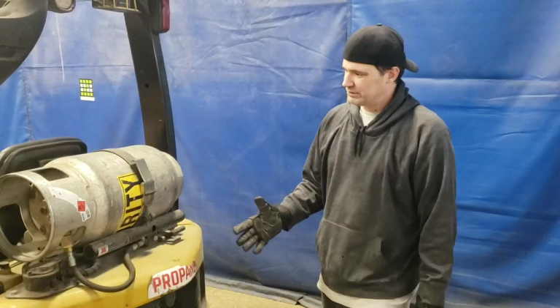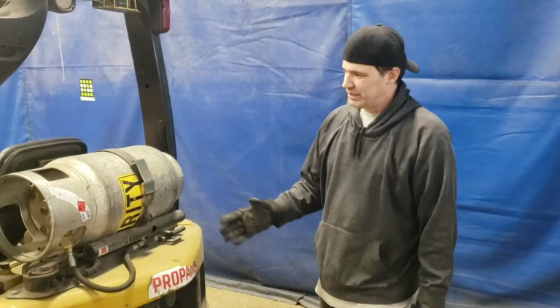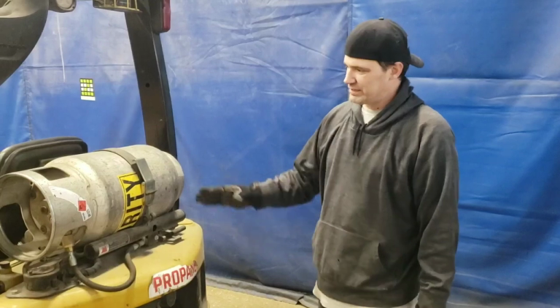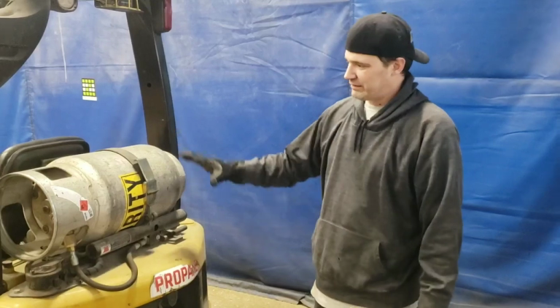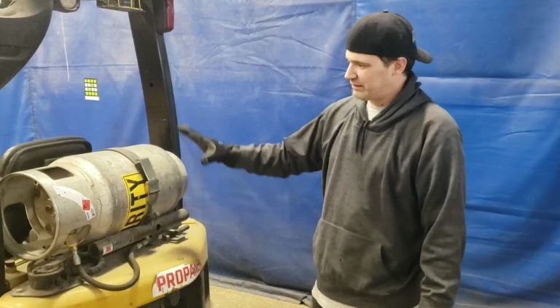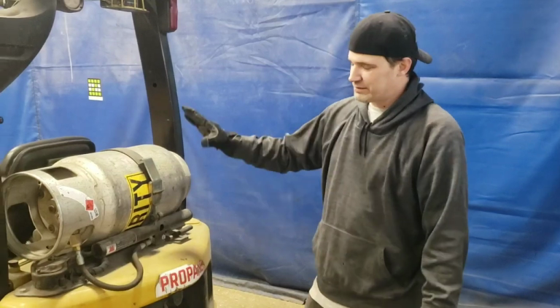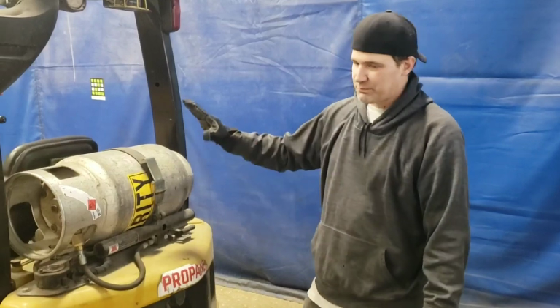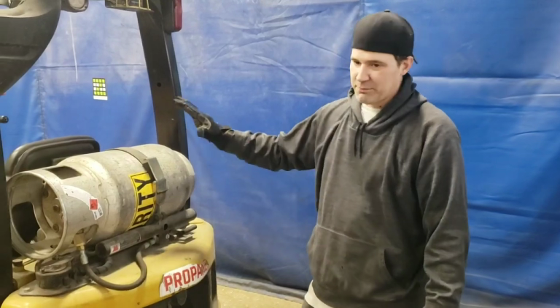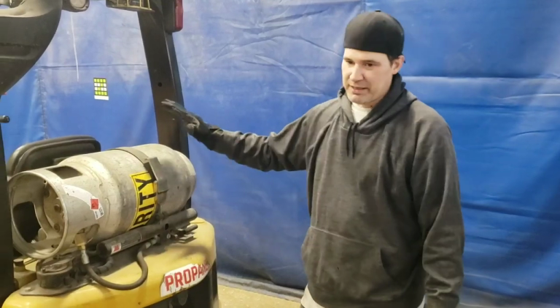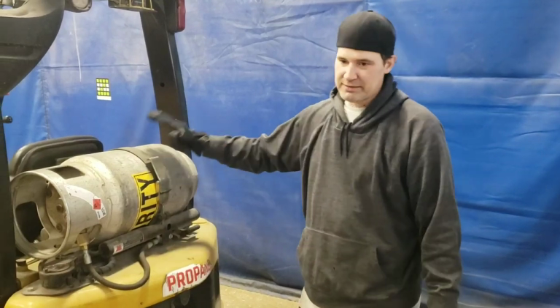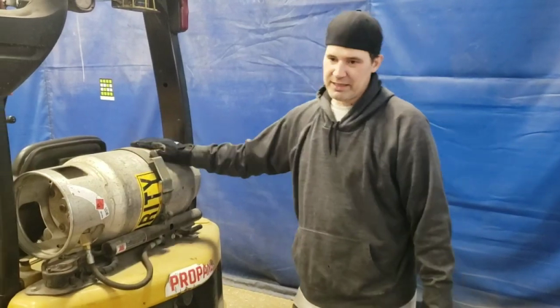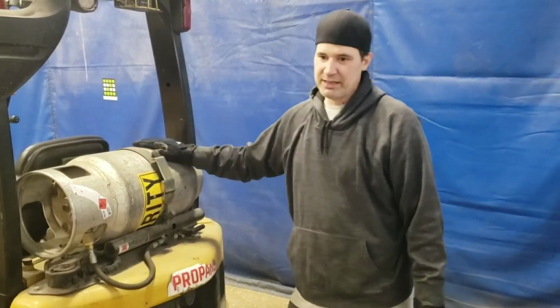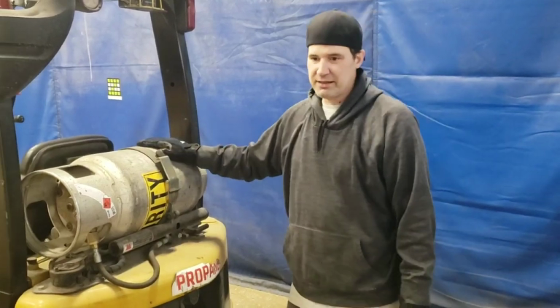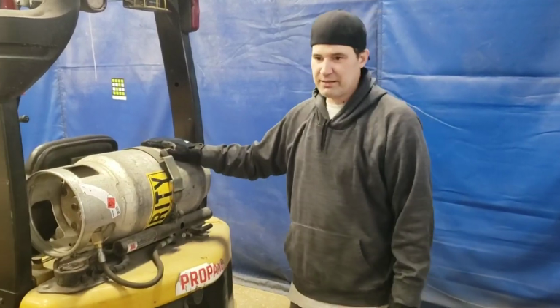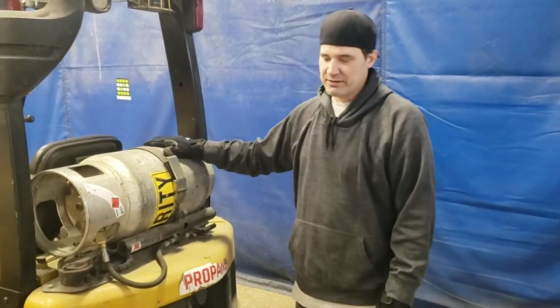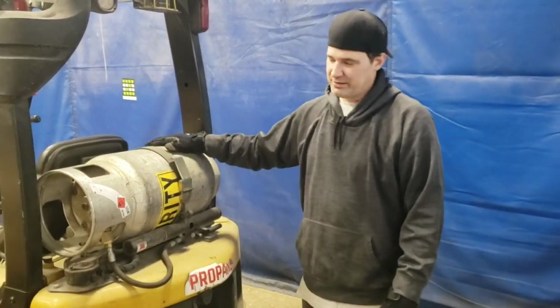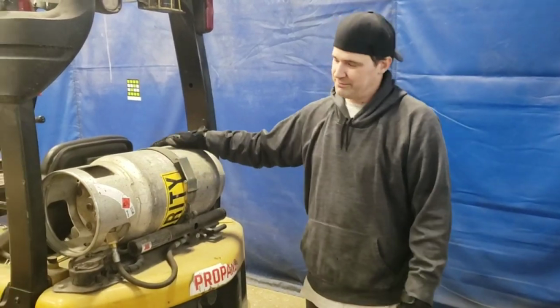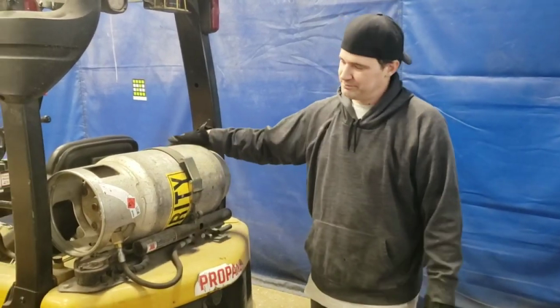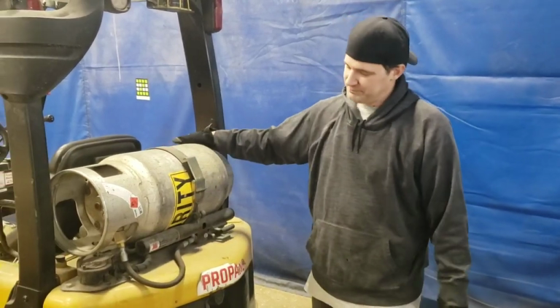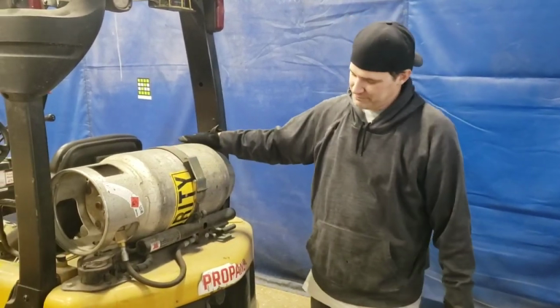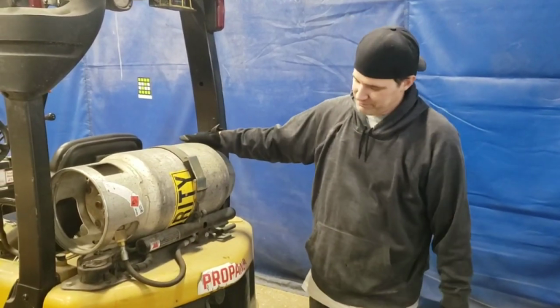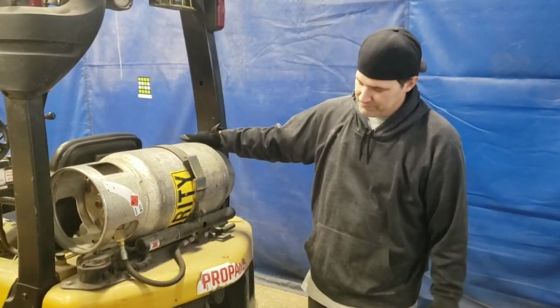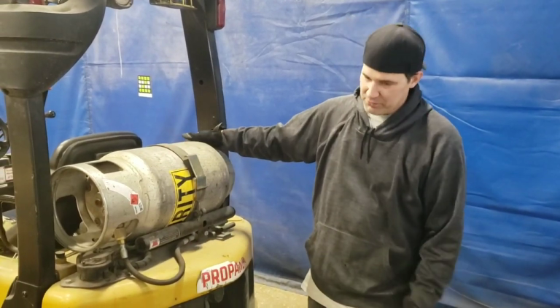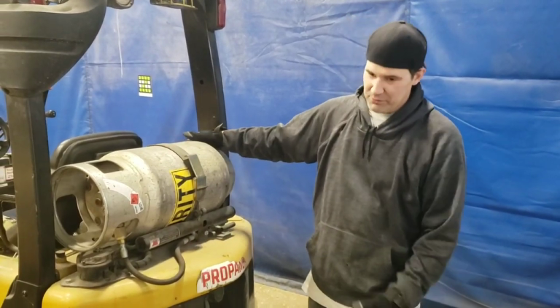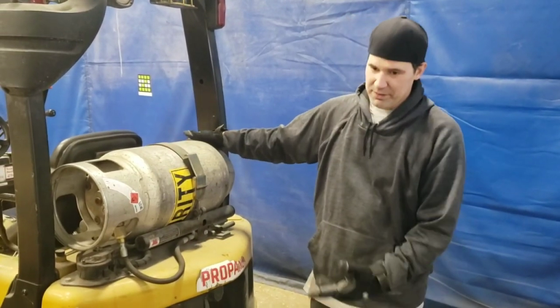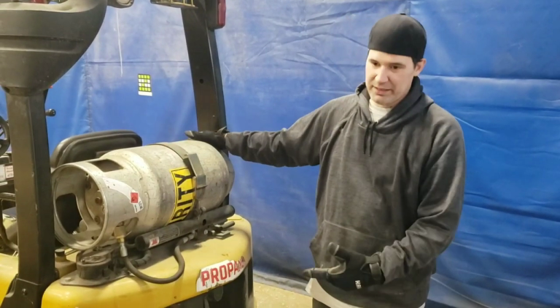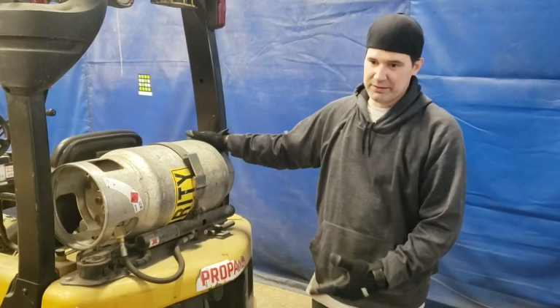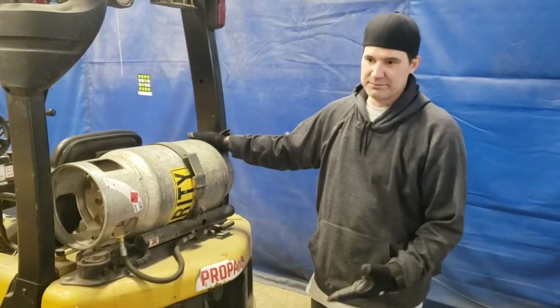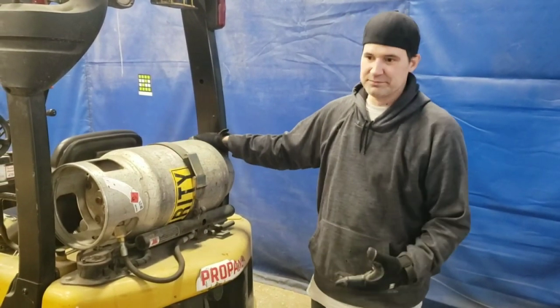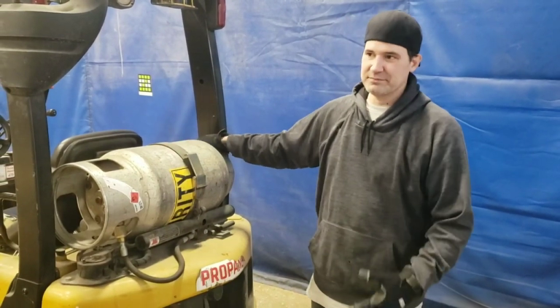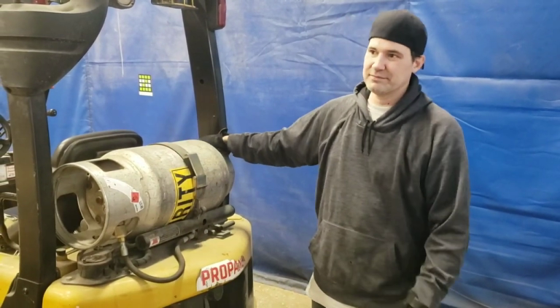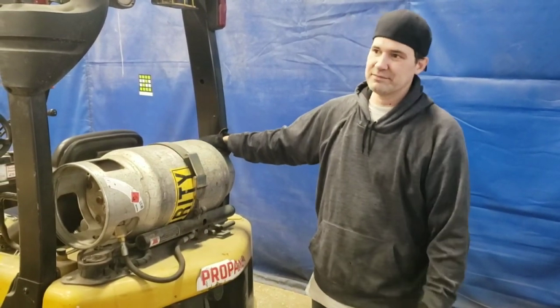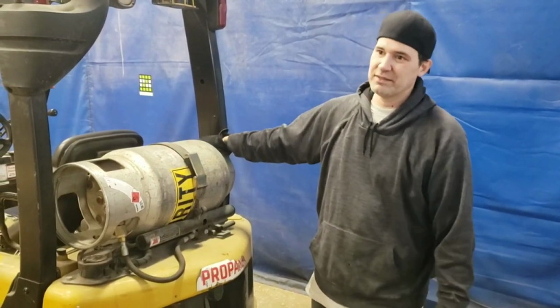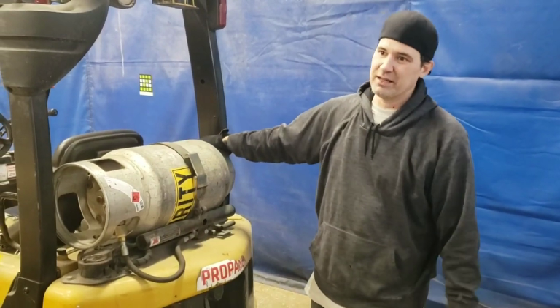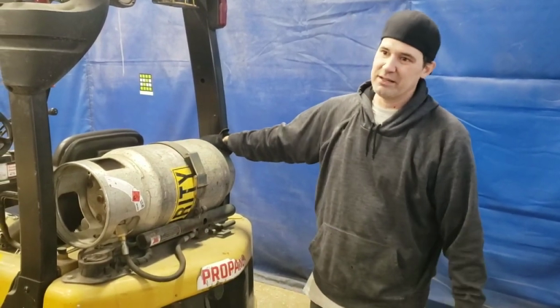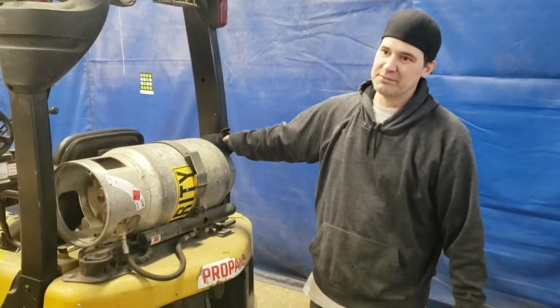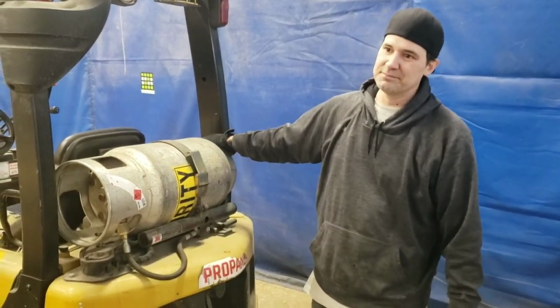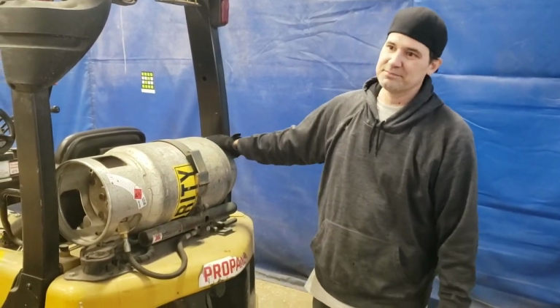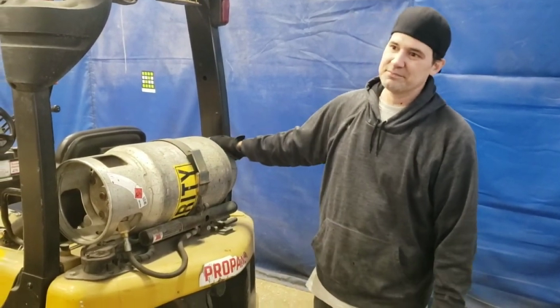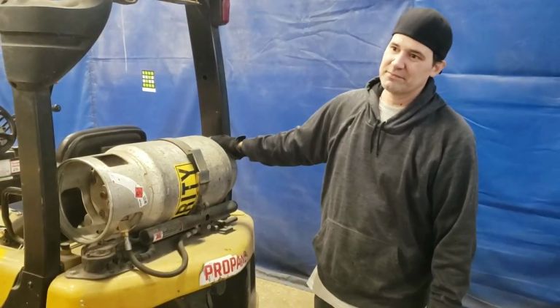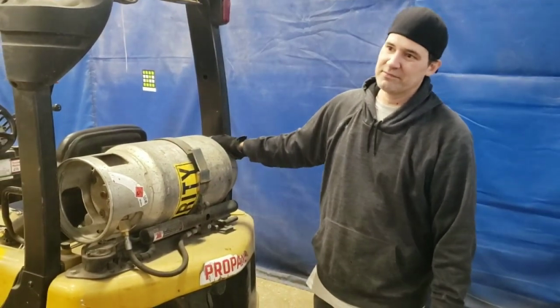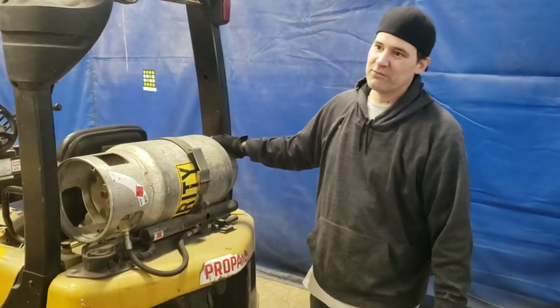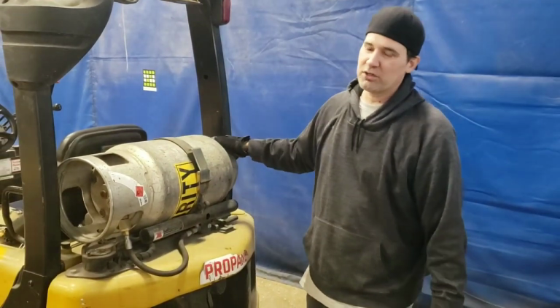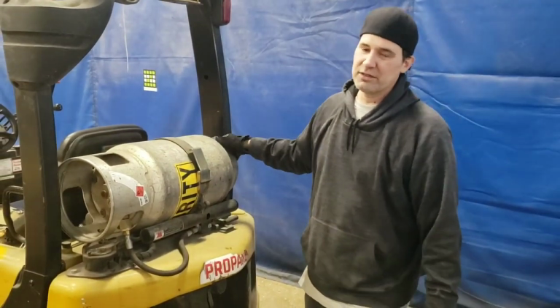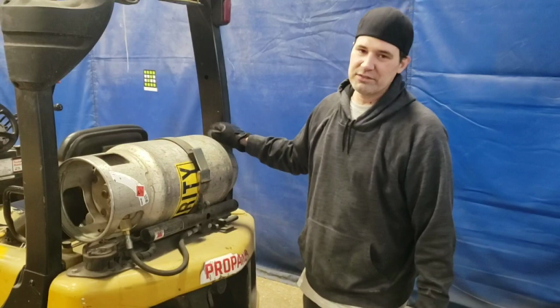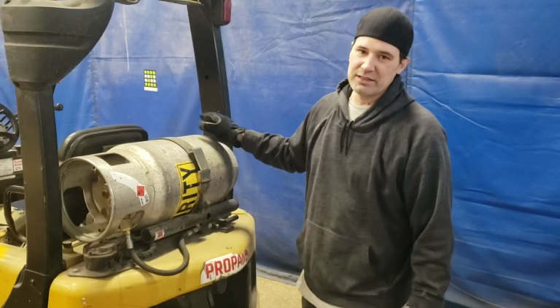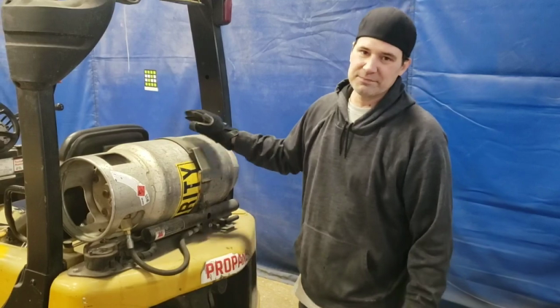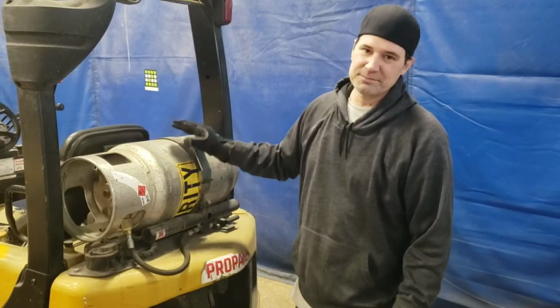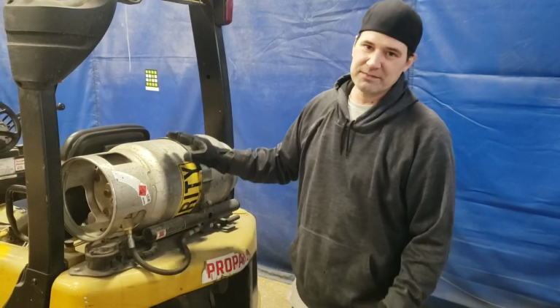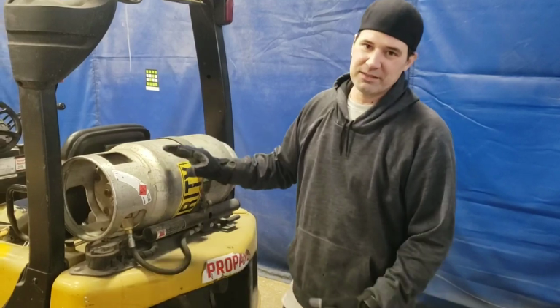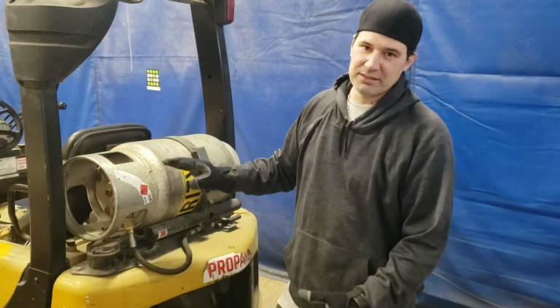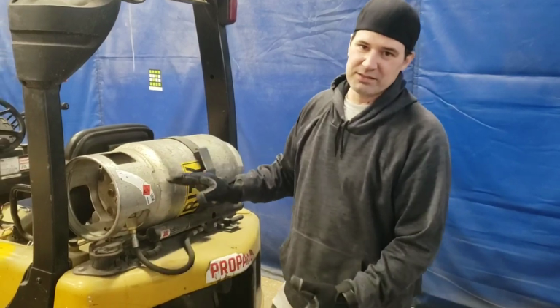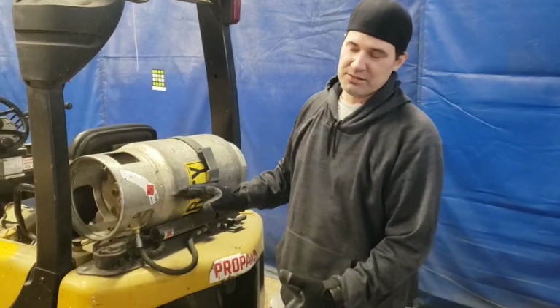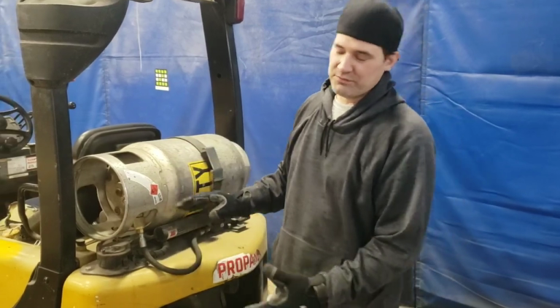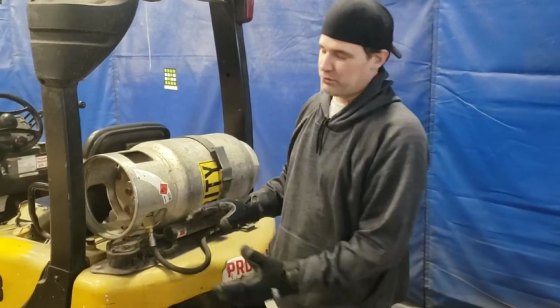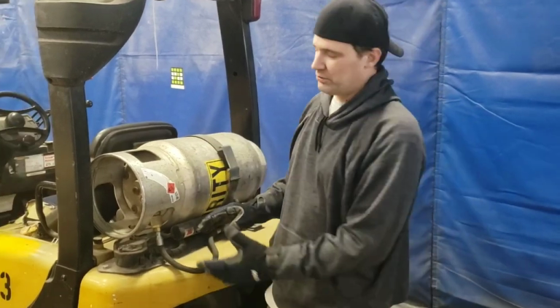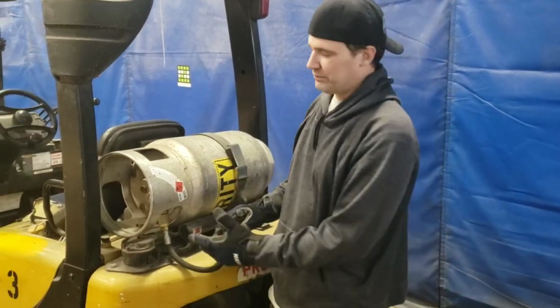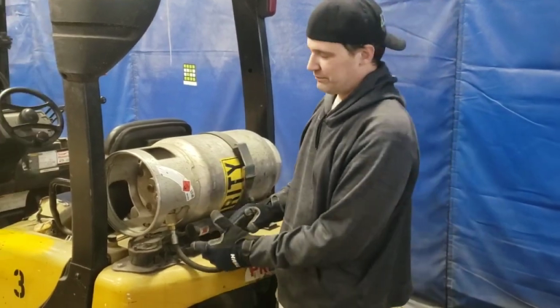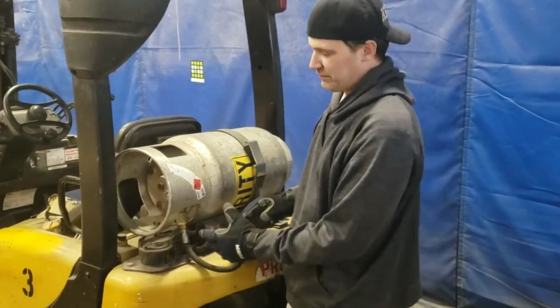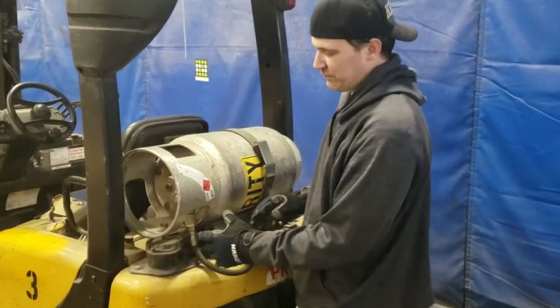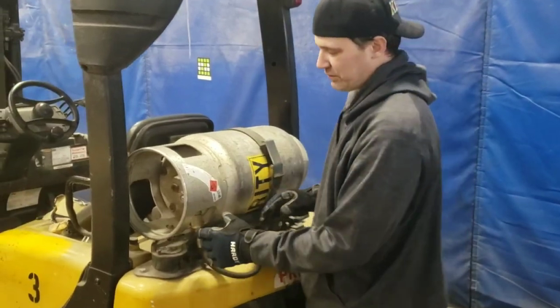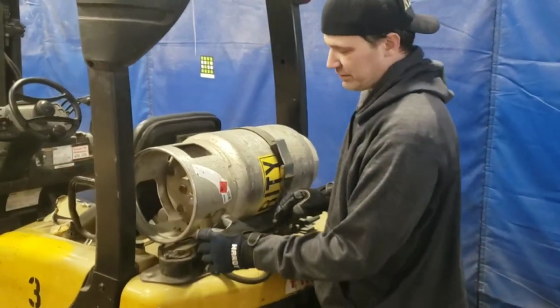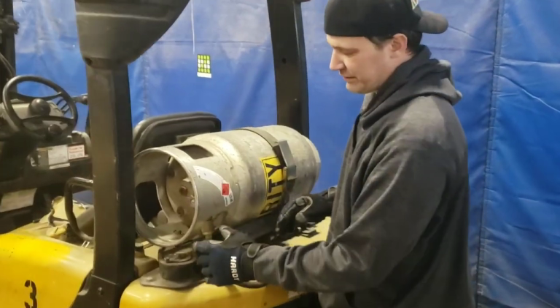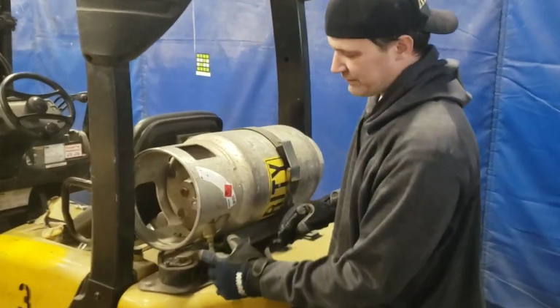You change off this propane tank on our propane forklift here. It's fuel for the forklift.